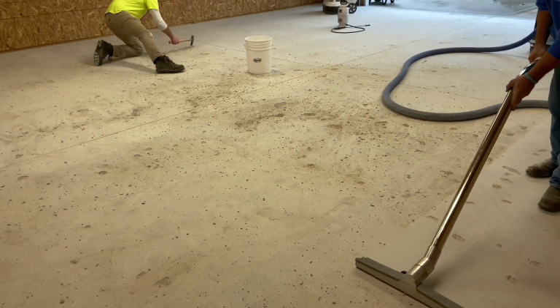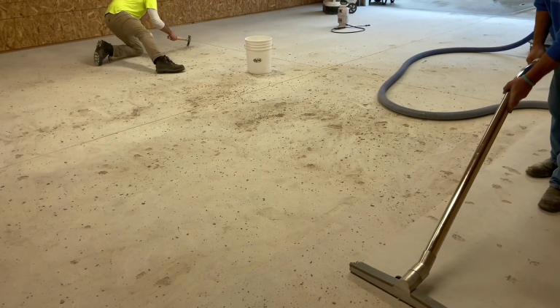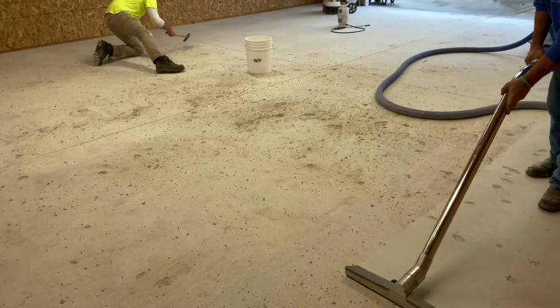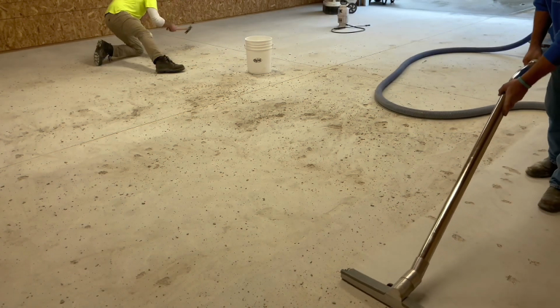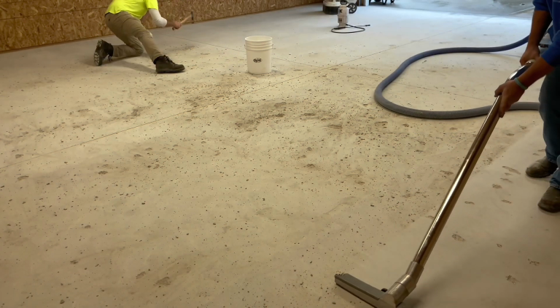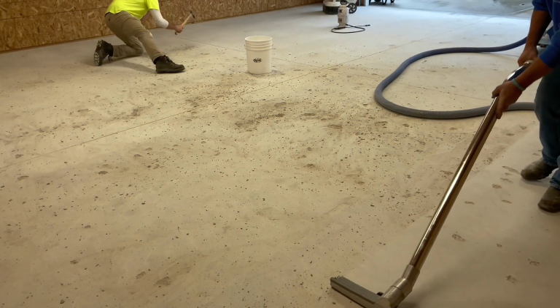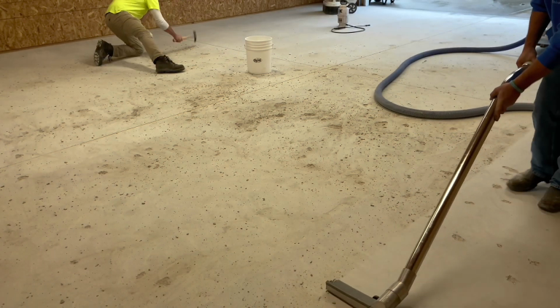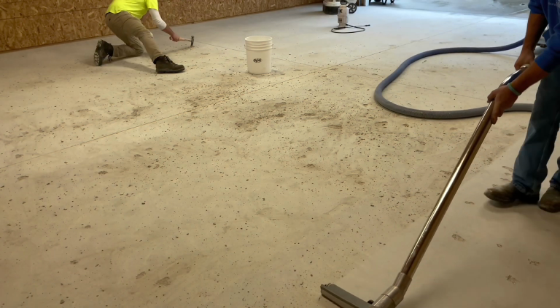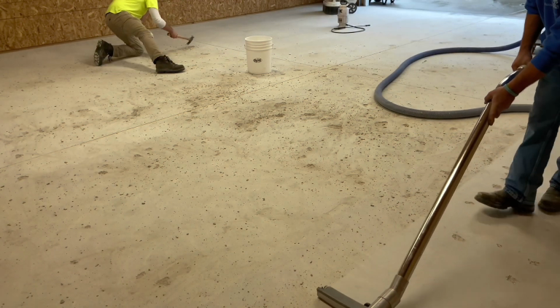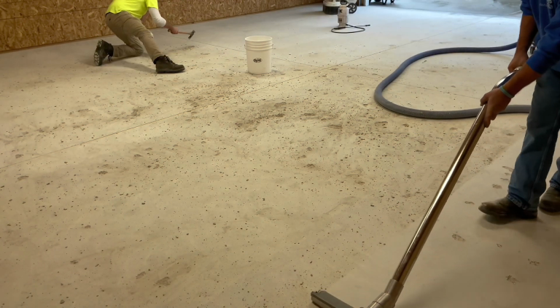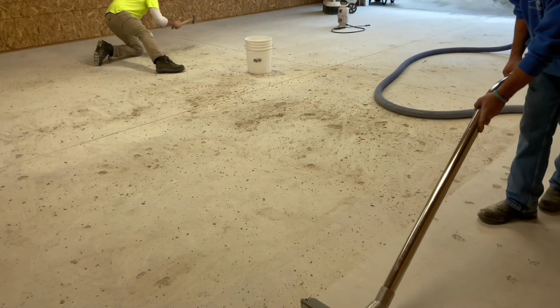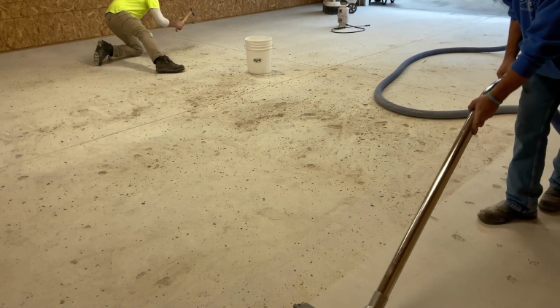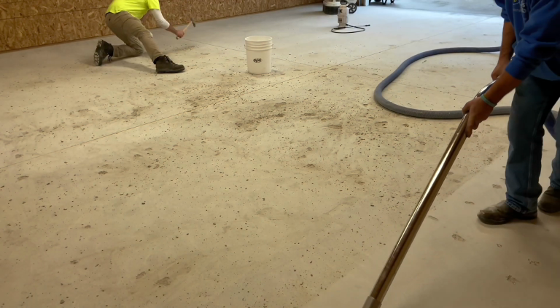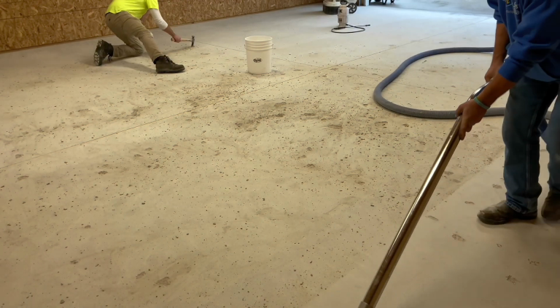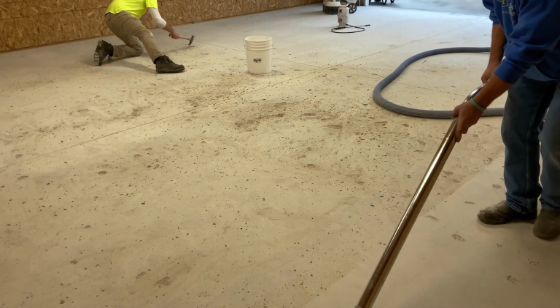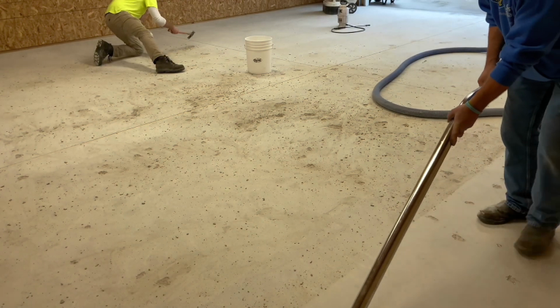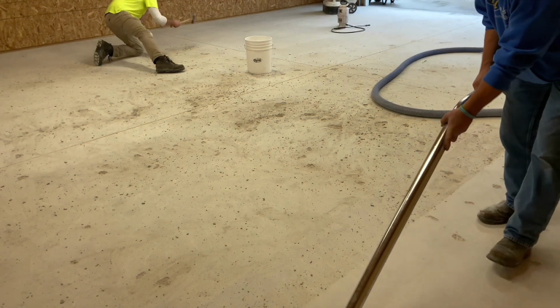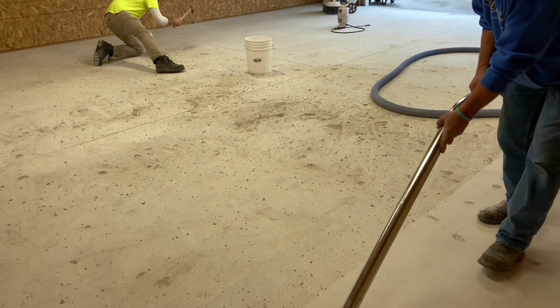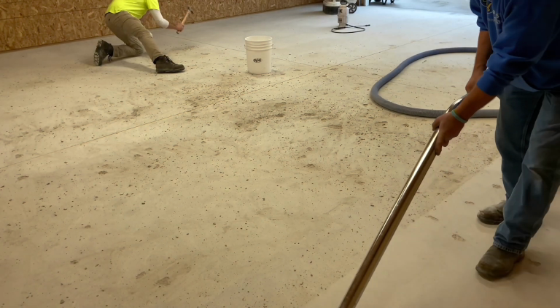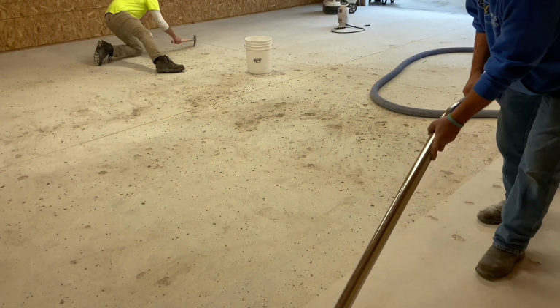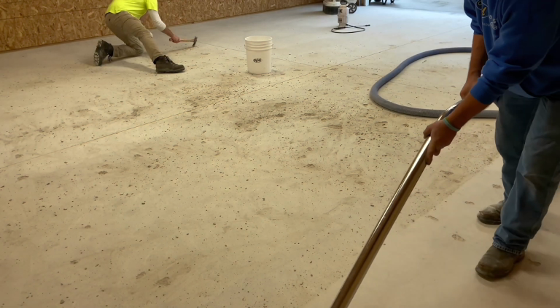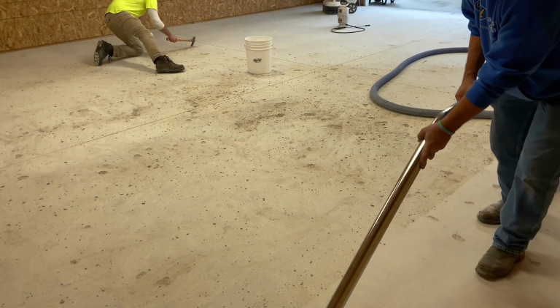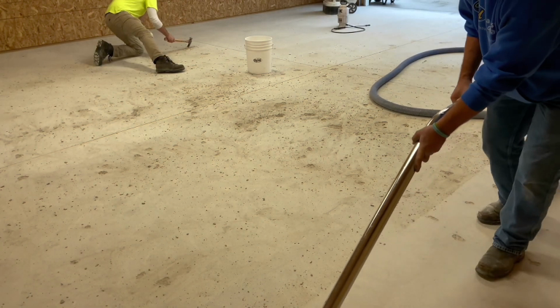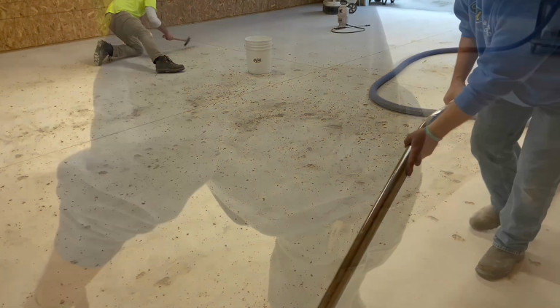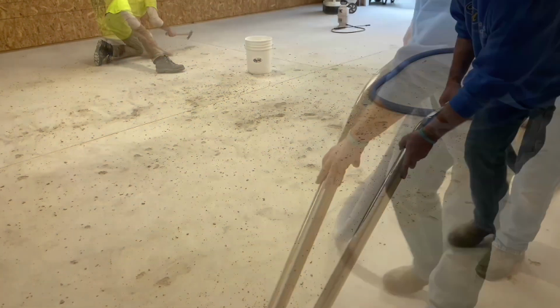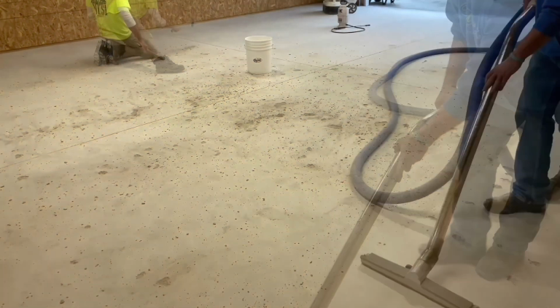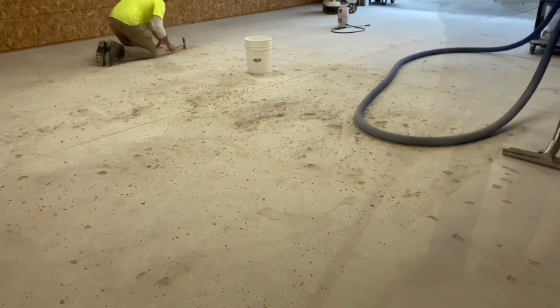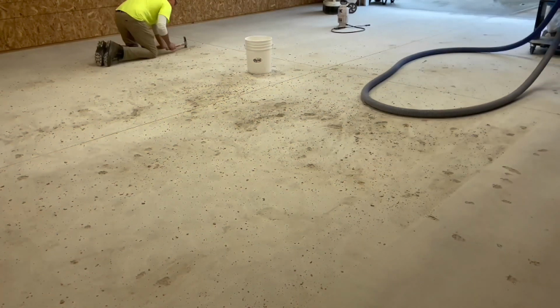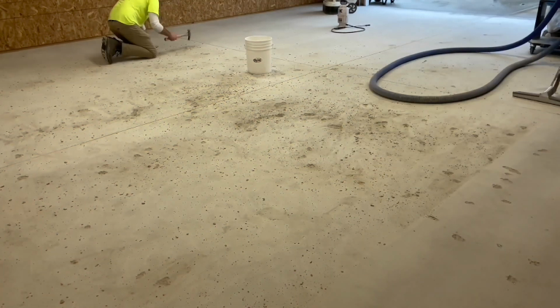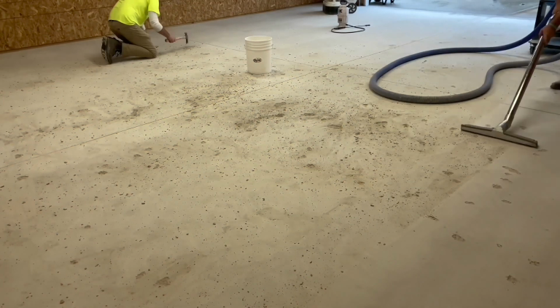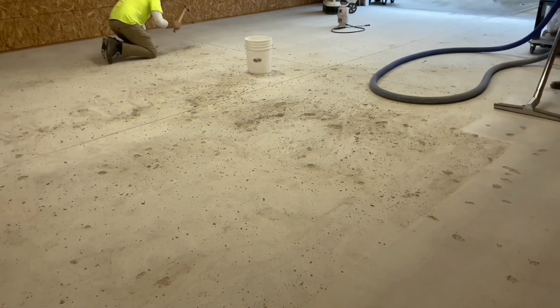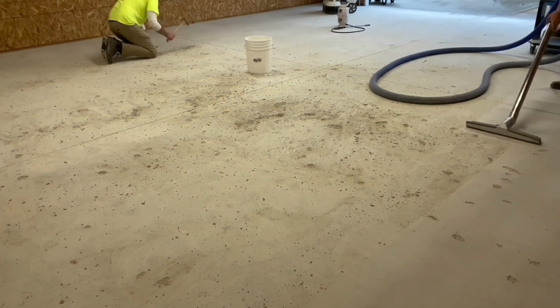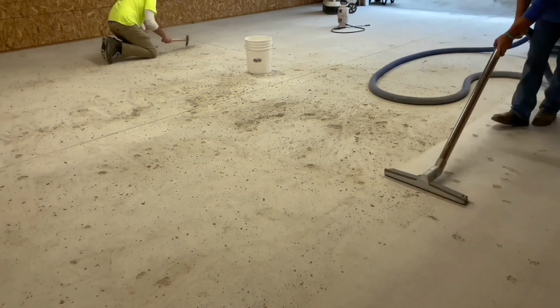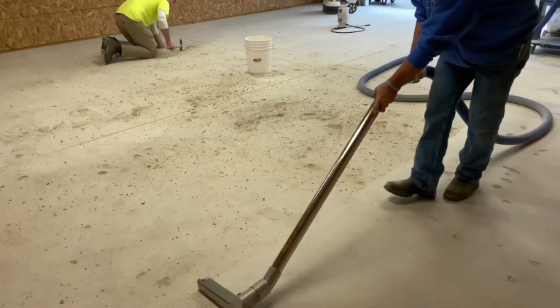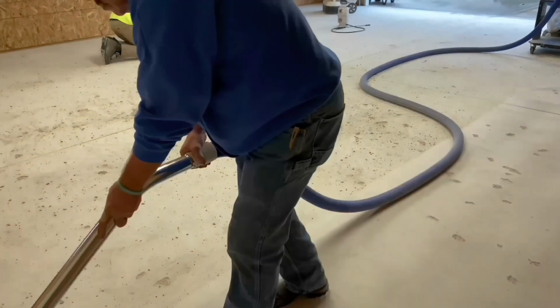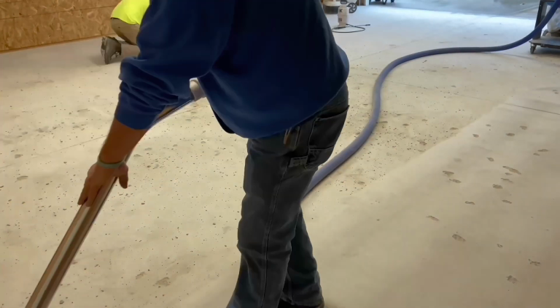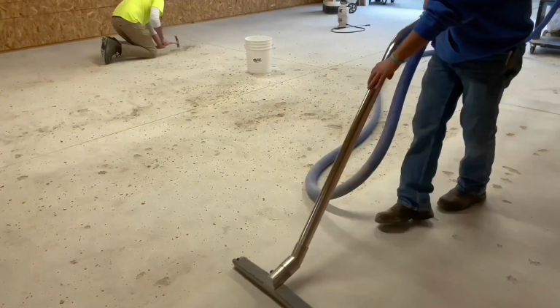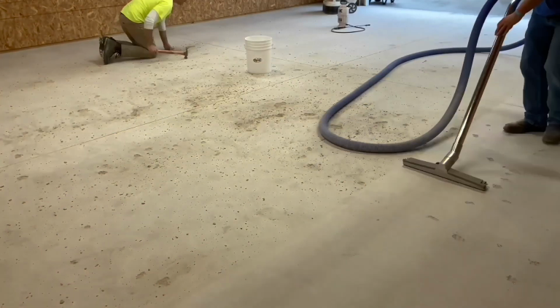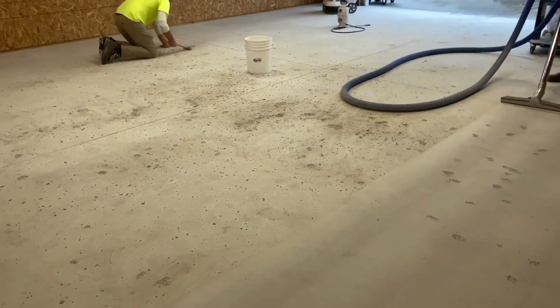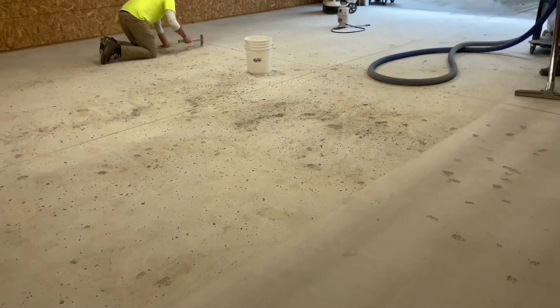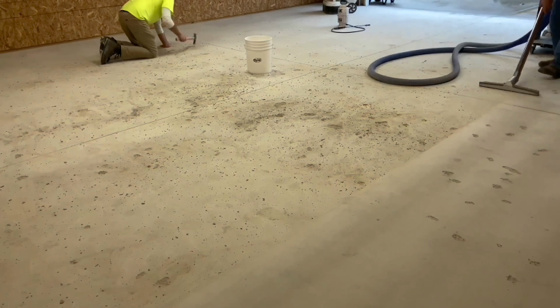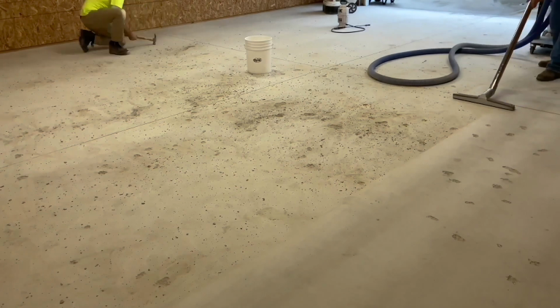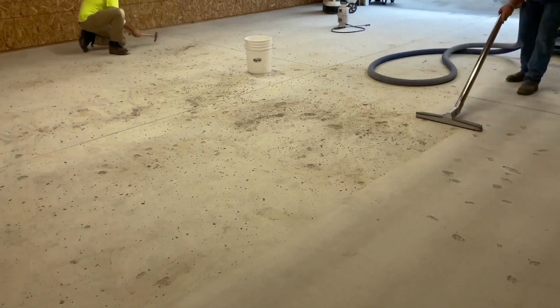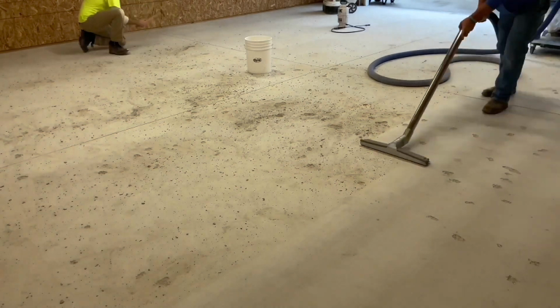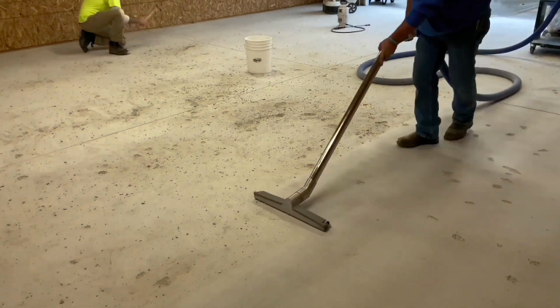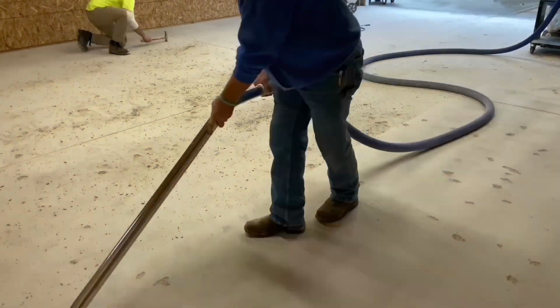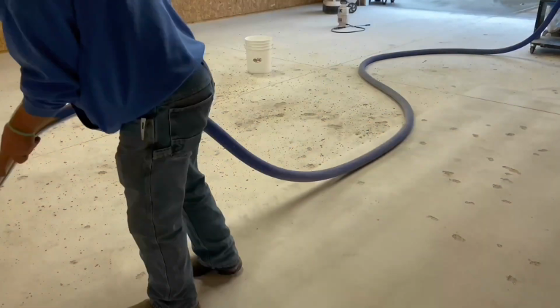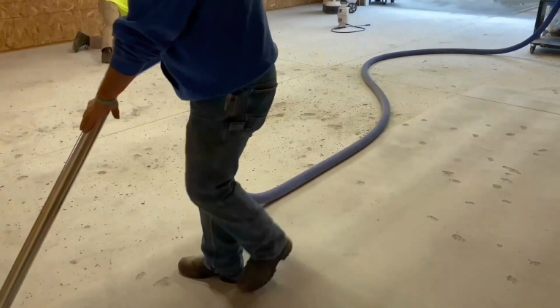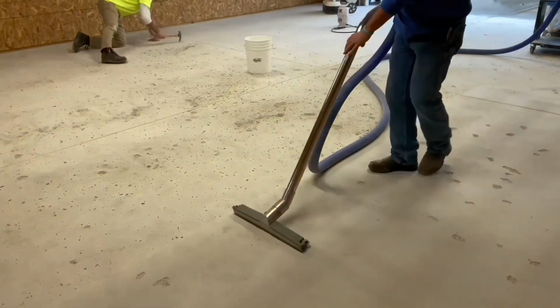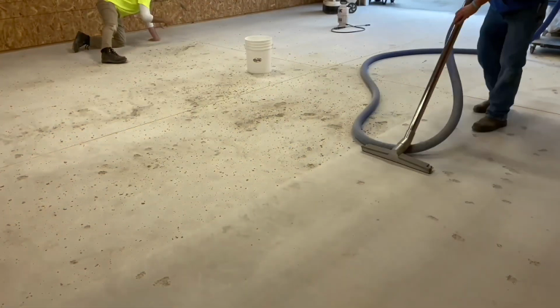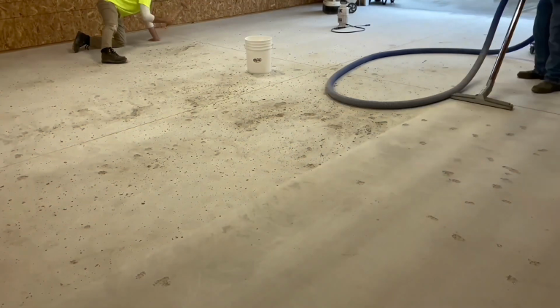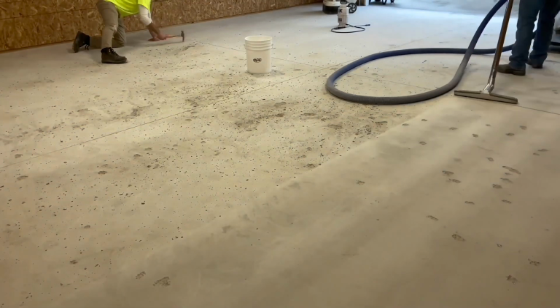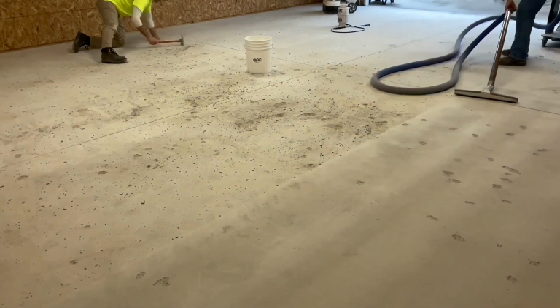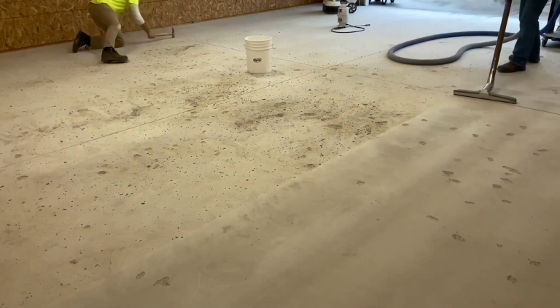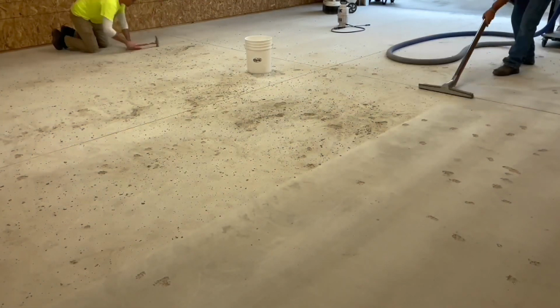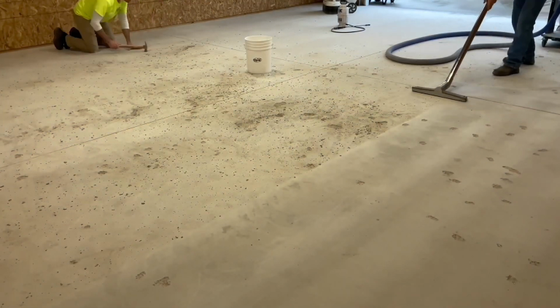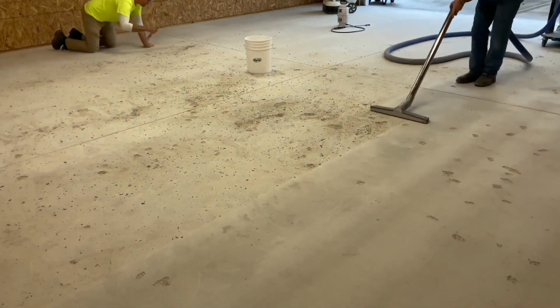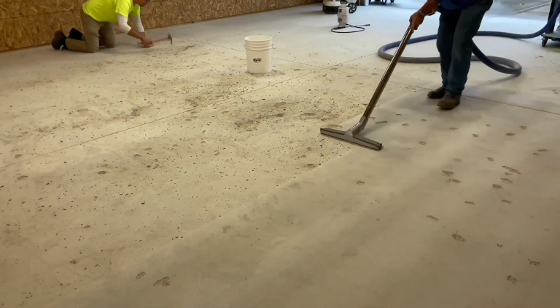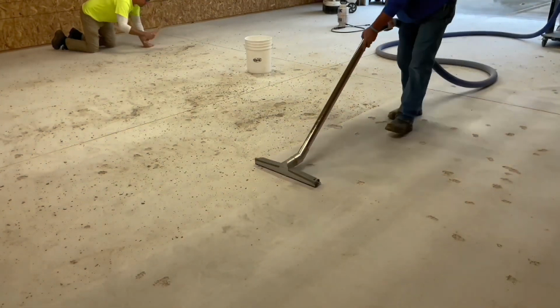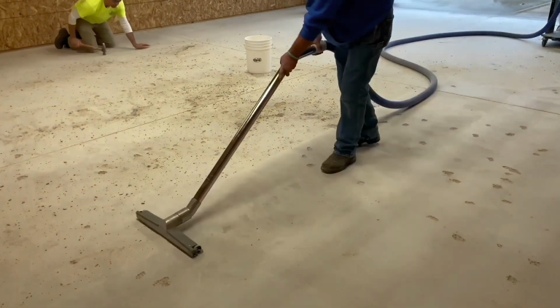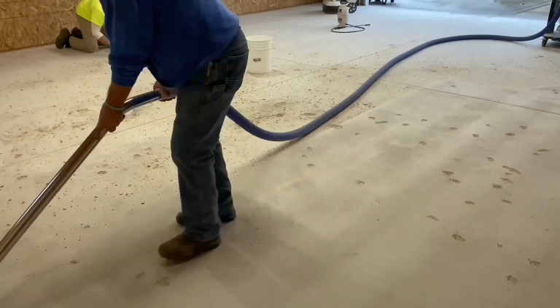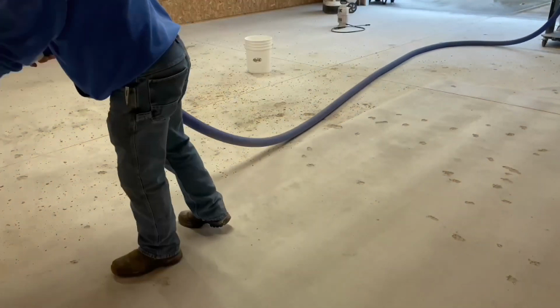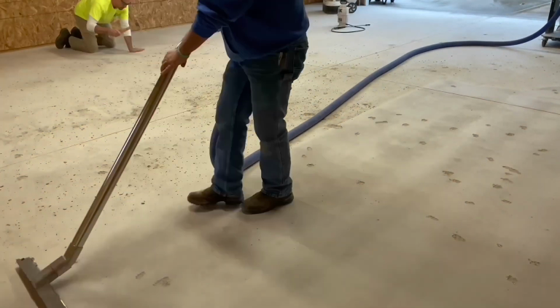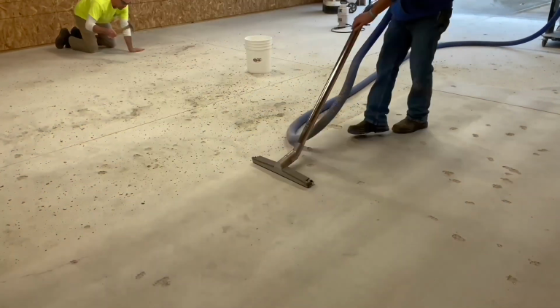As with any concrete project, dust collection and control should be a priority to maintain a clean and safe working environment.